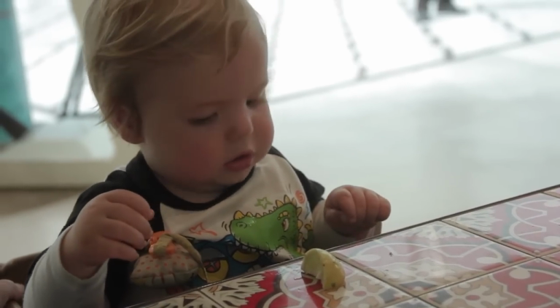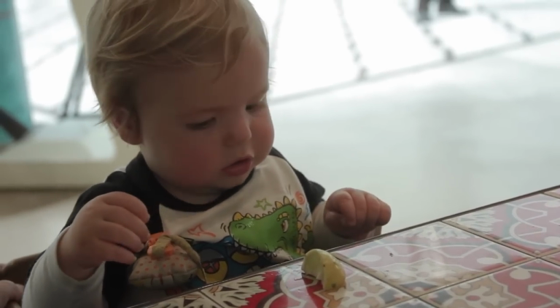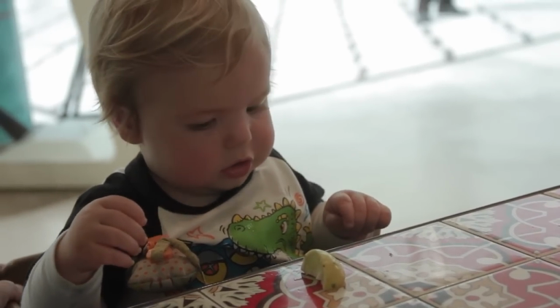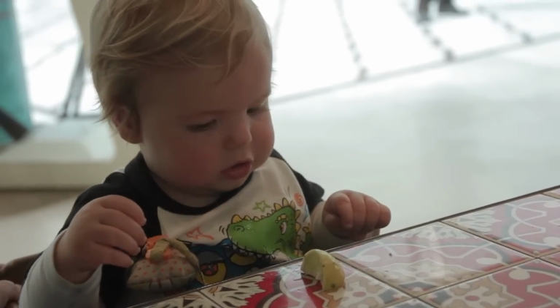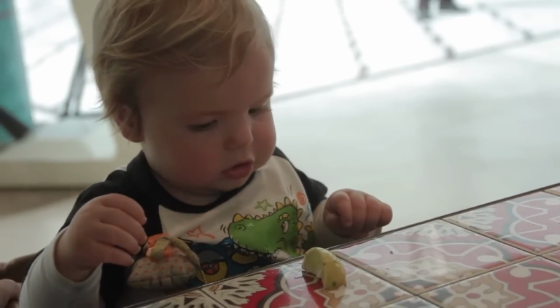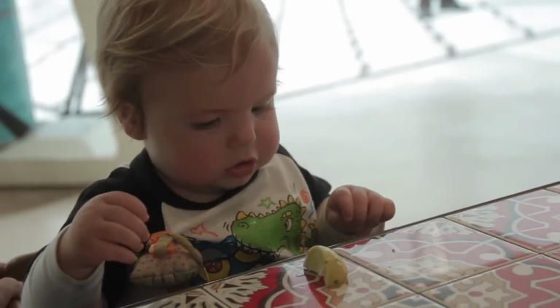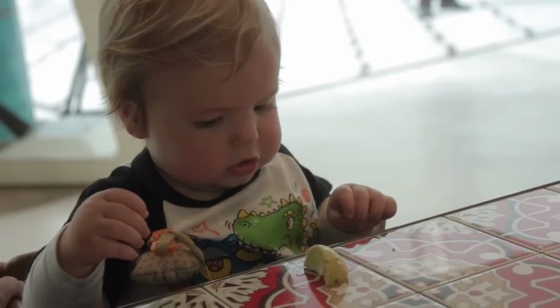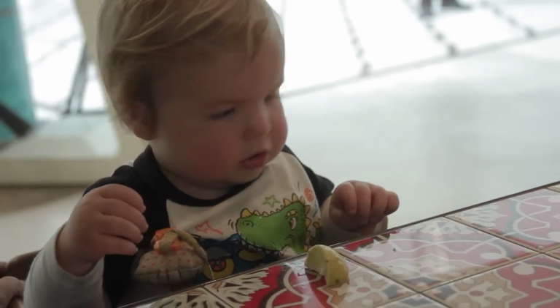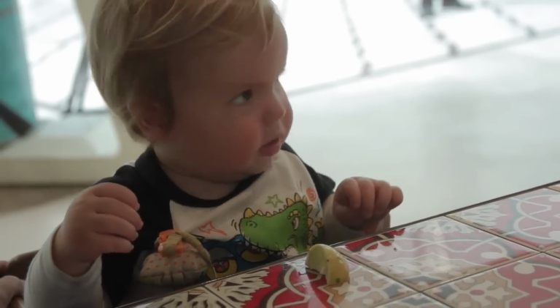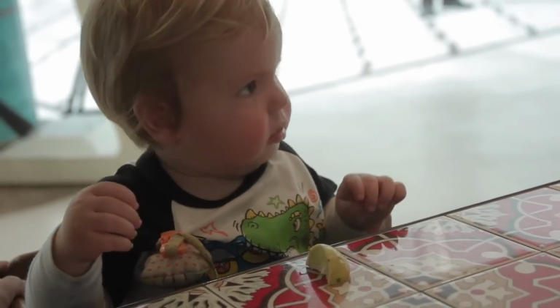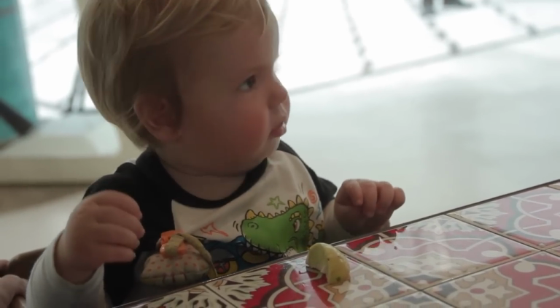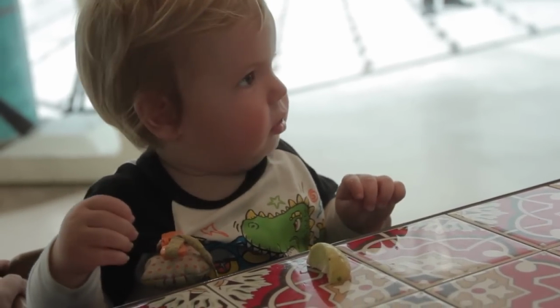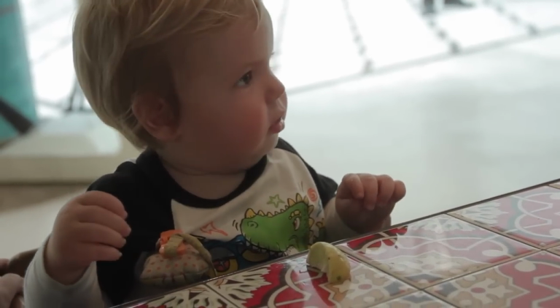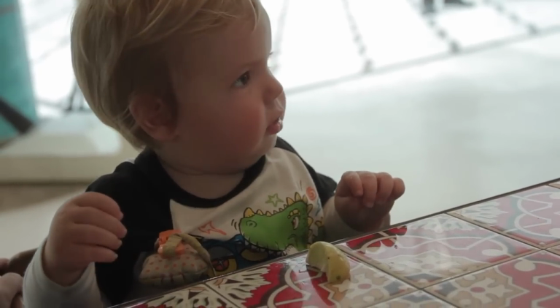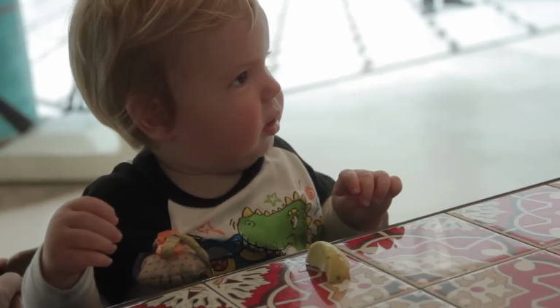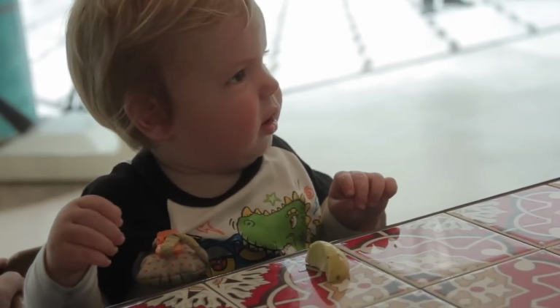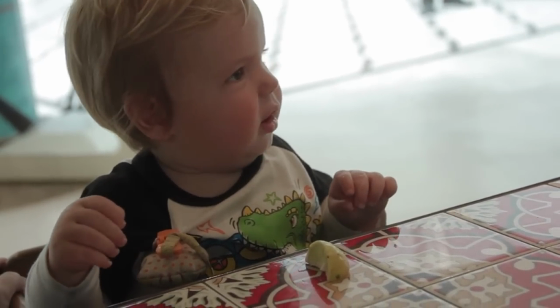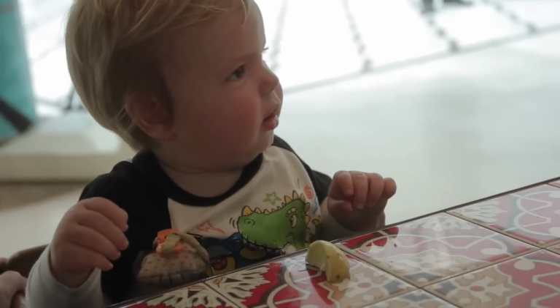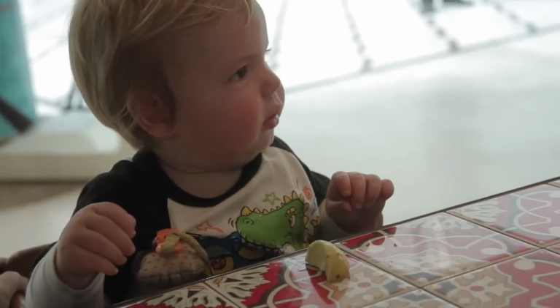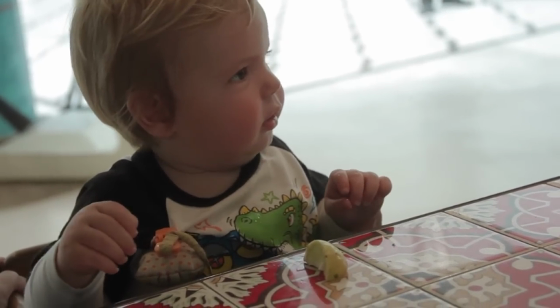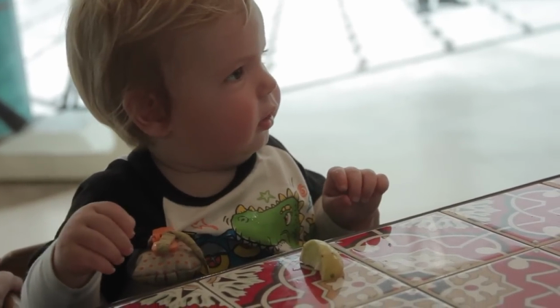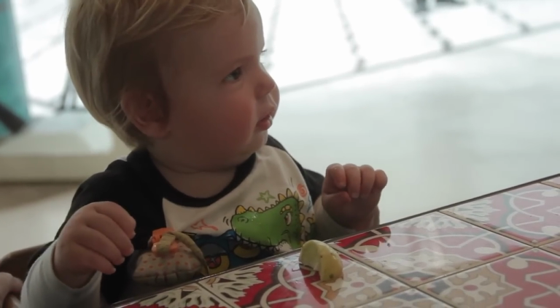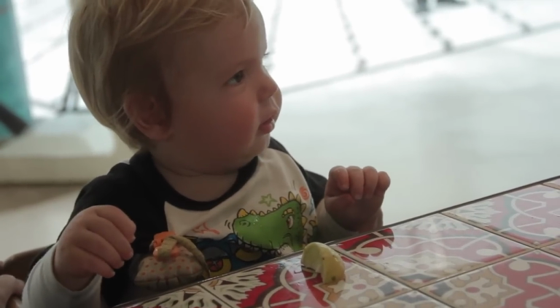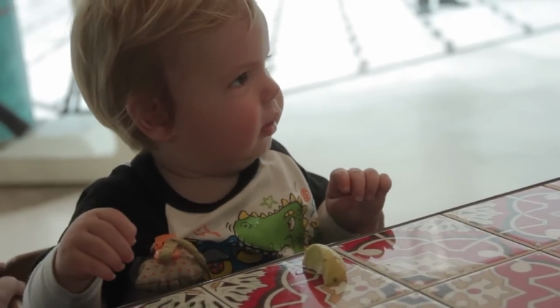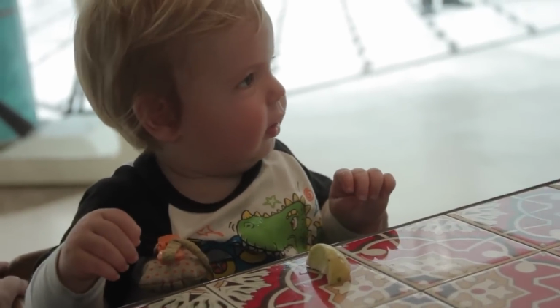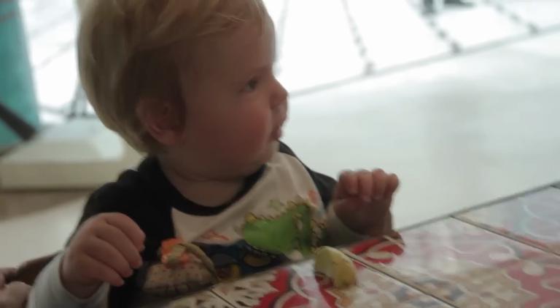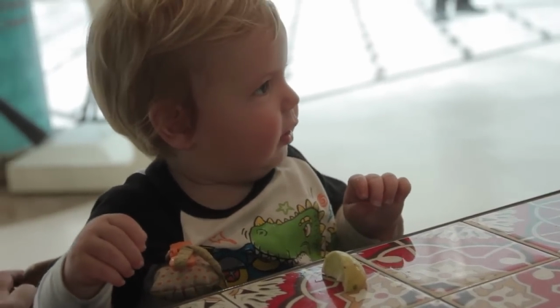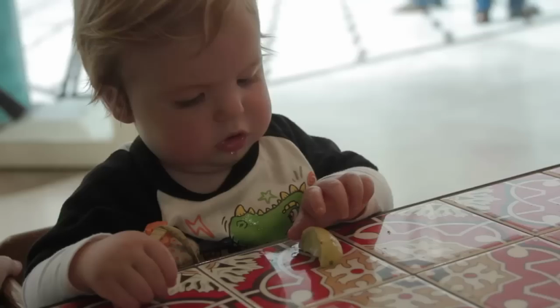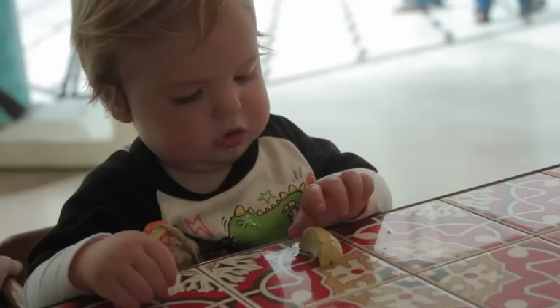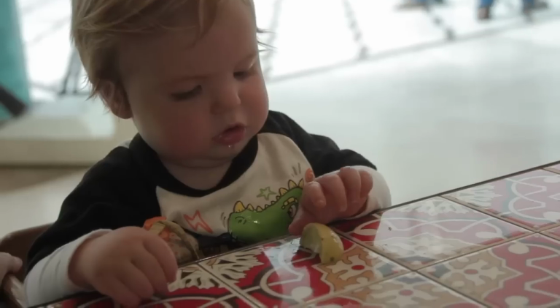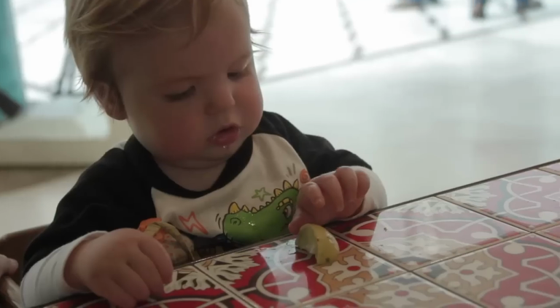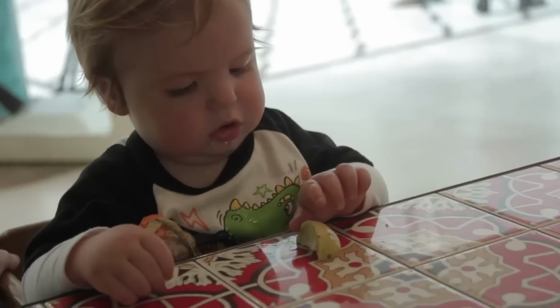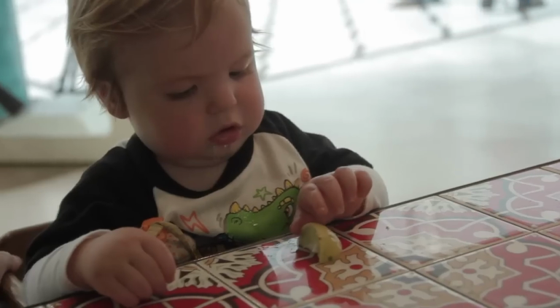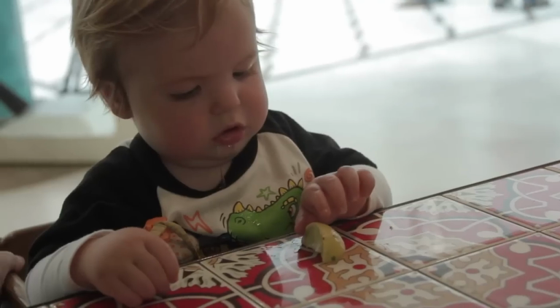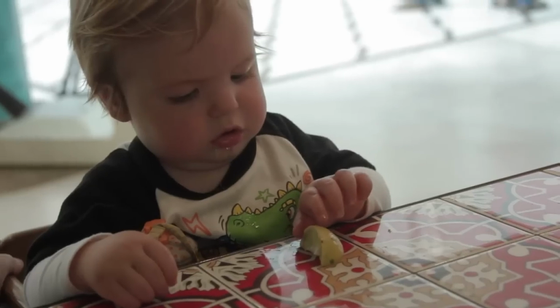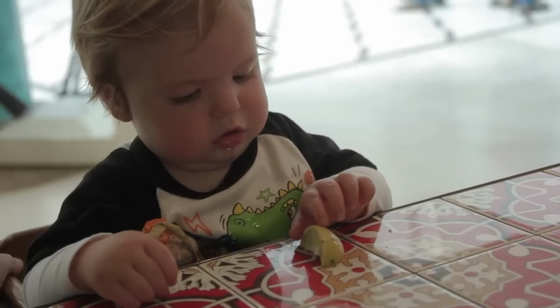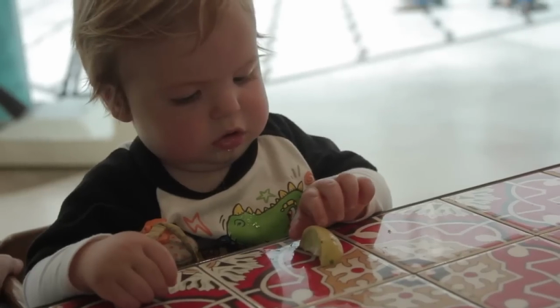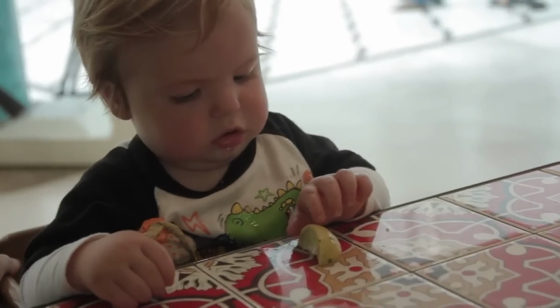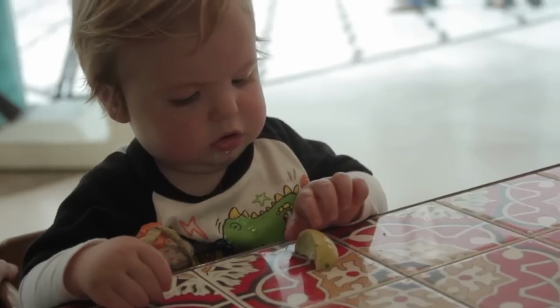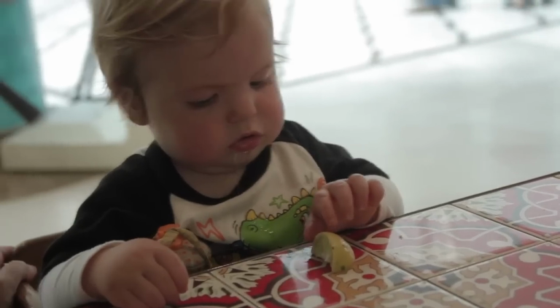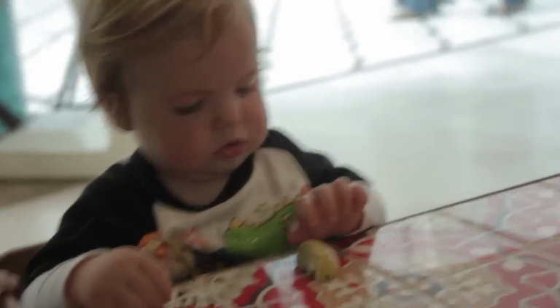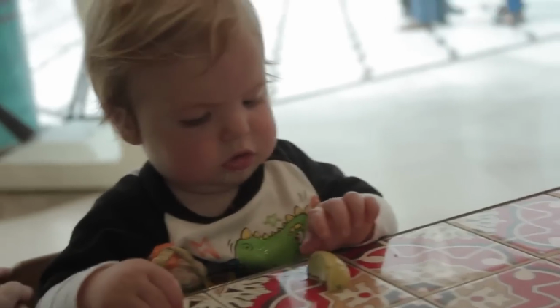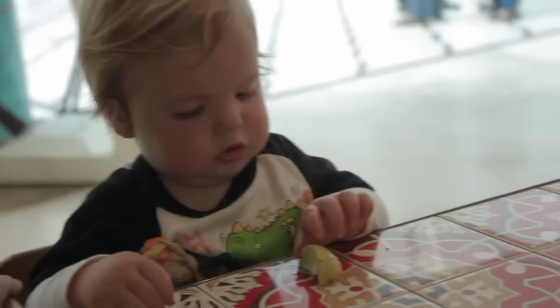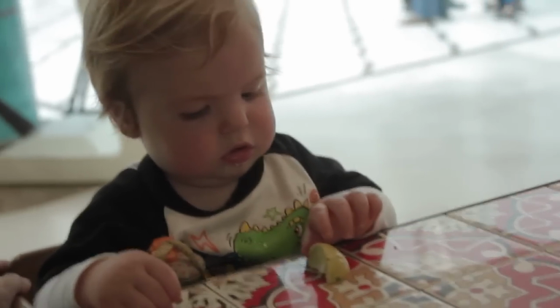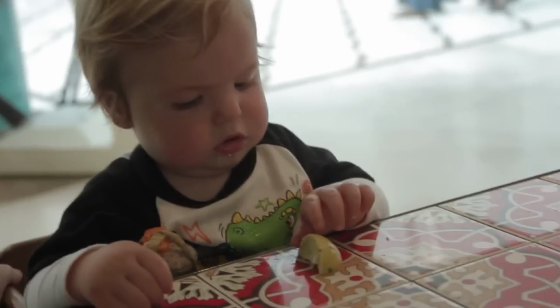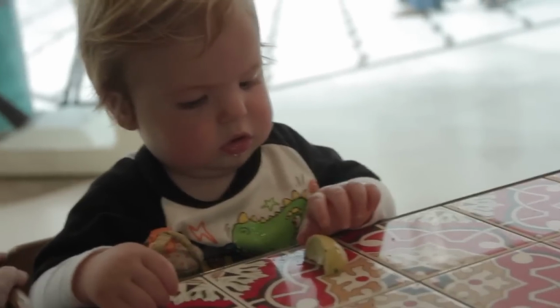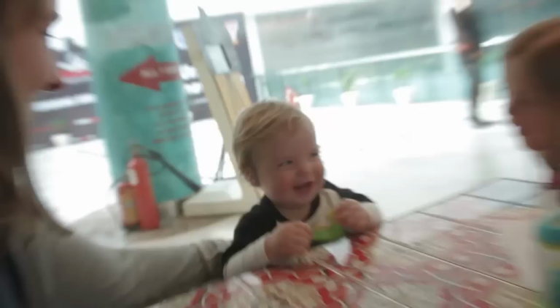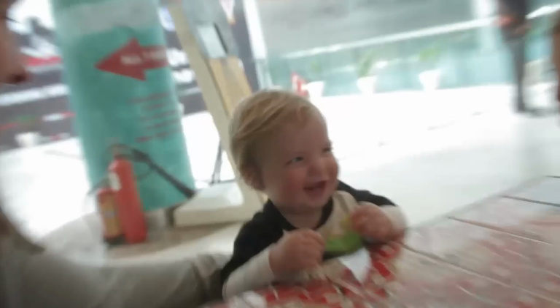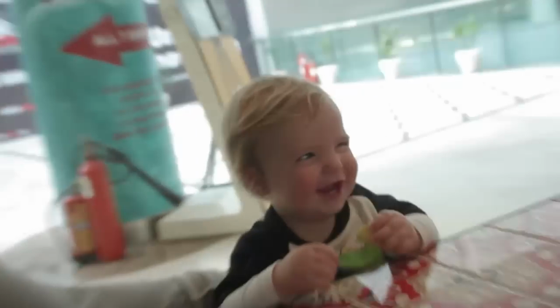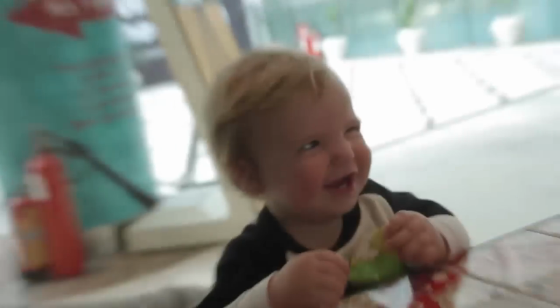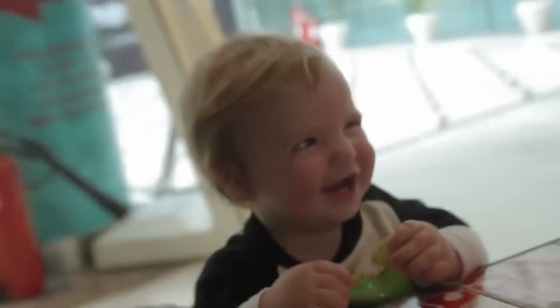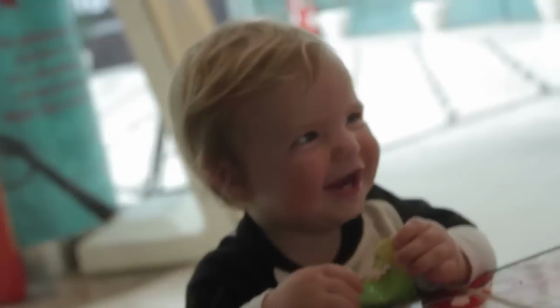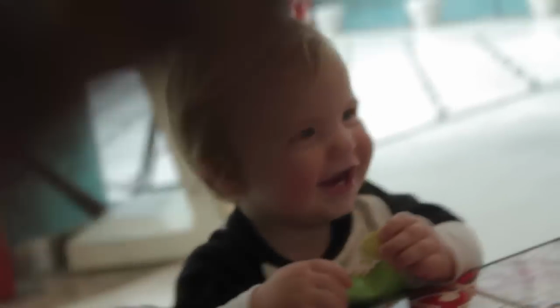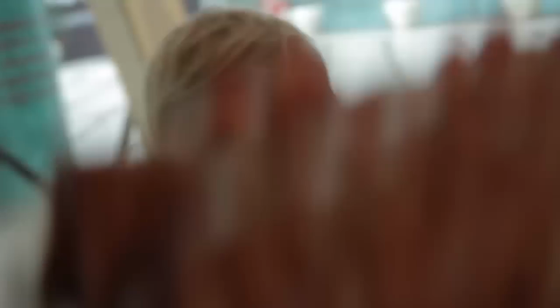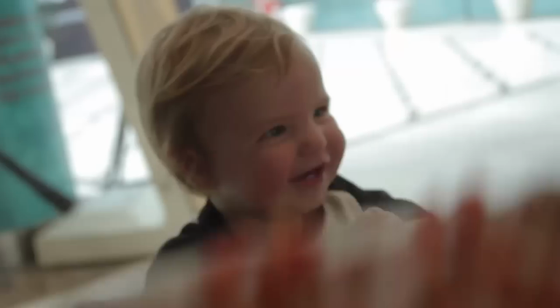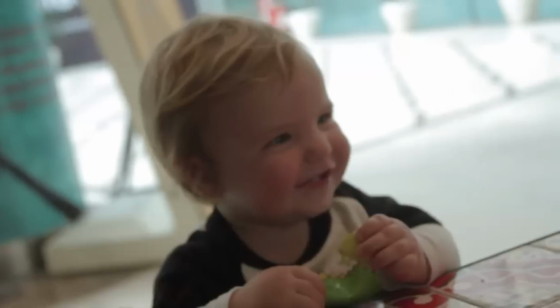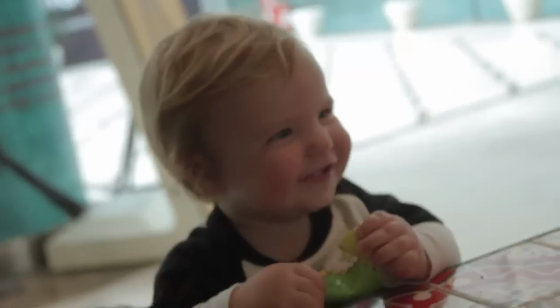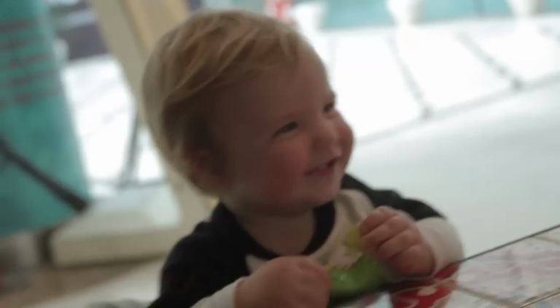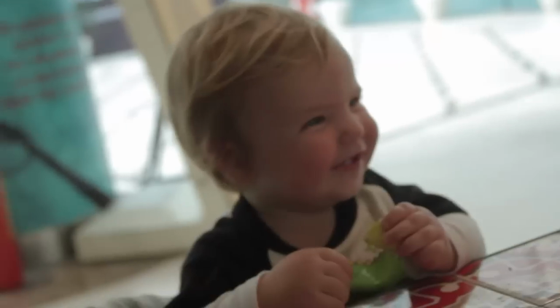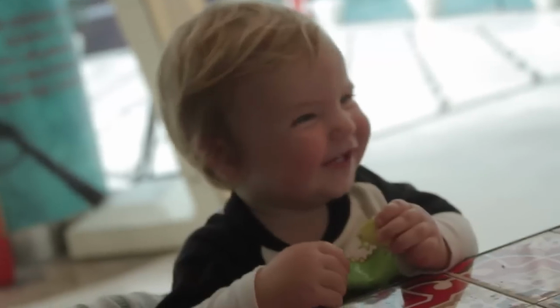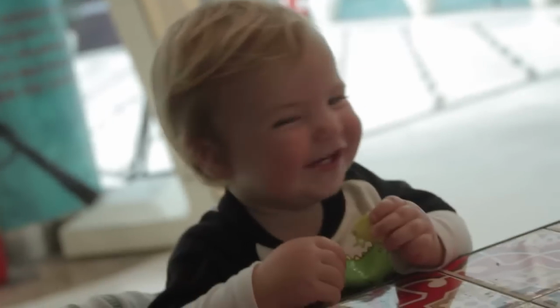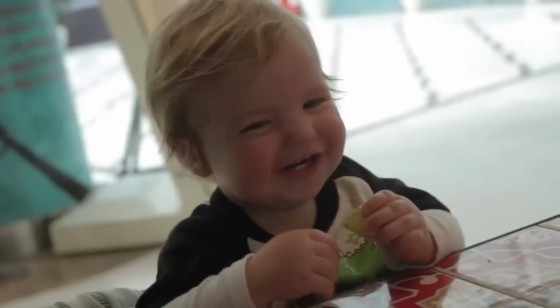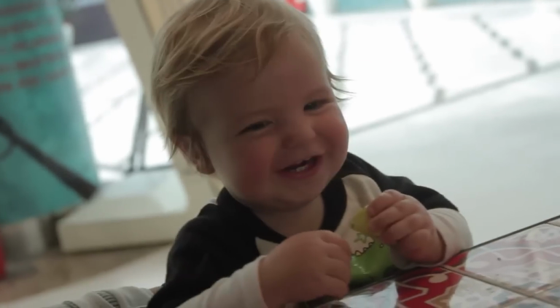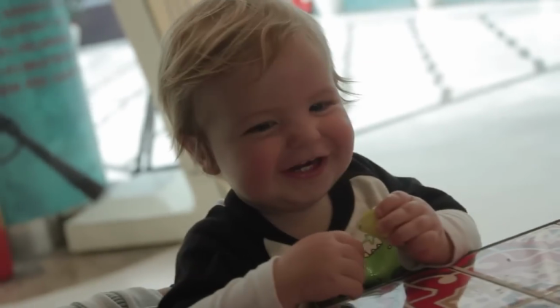Everybody's staying with us. He's calling. Thank you.